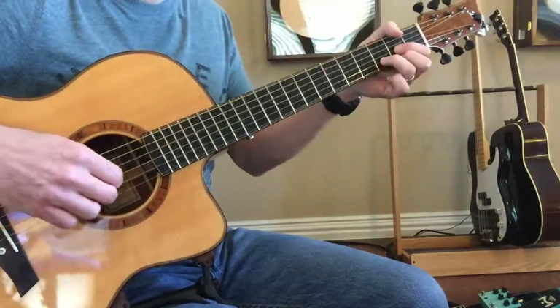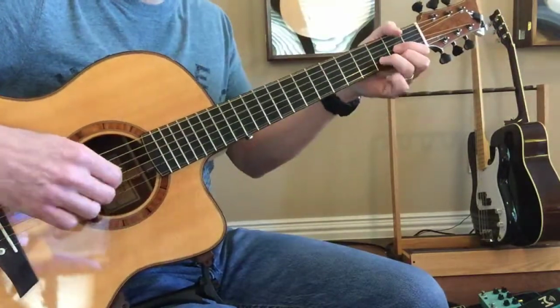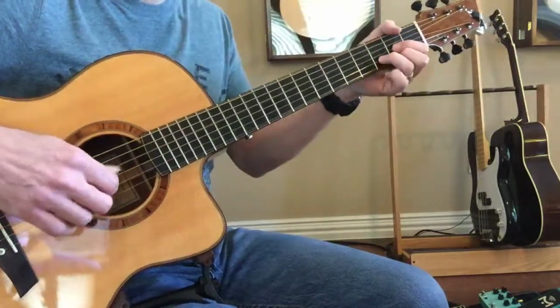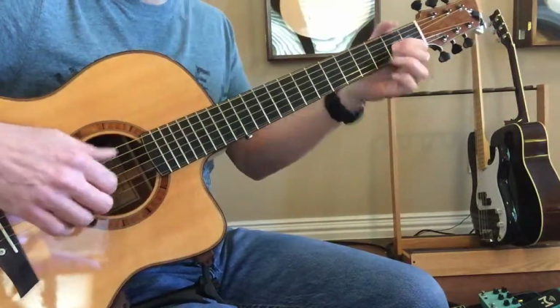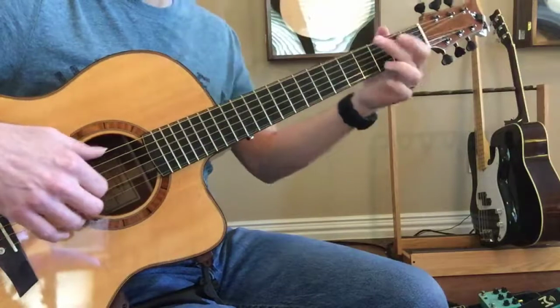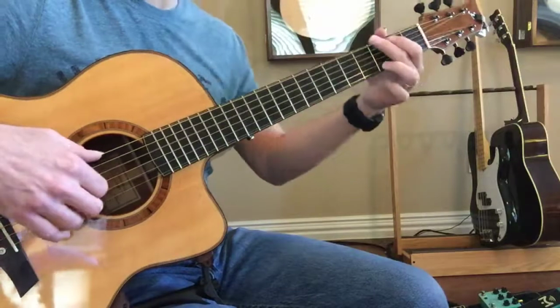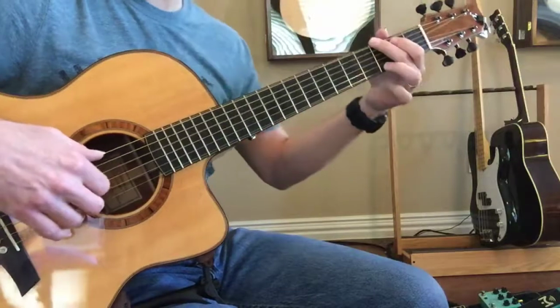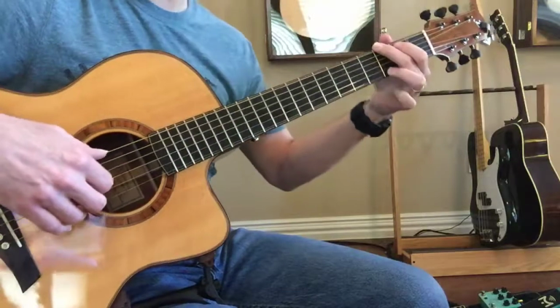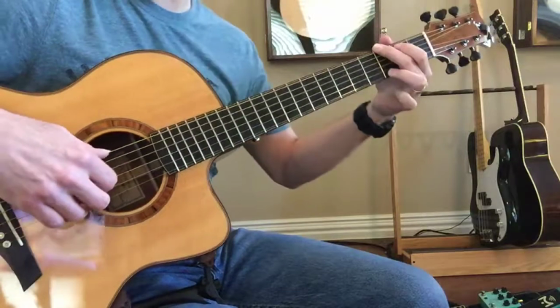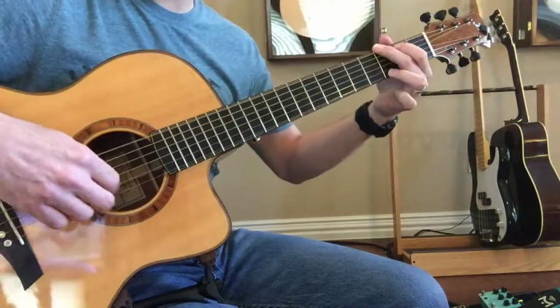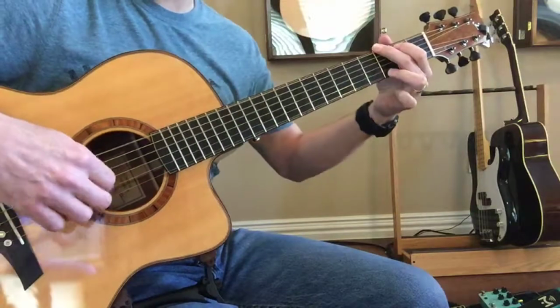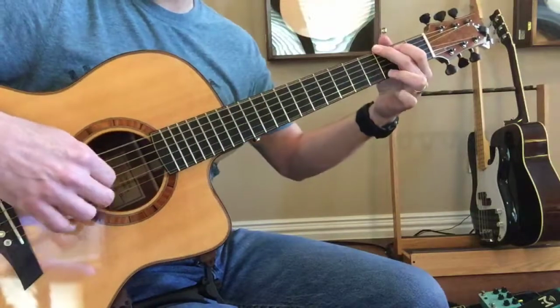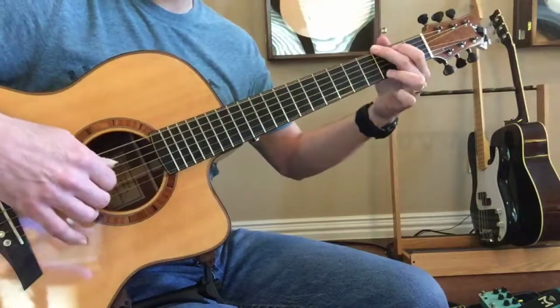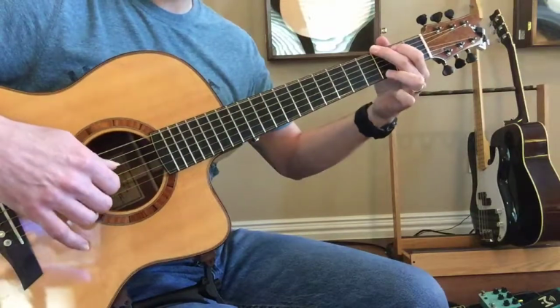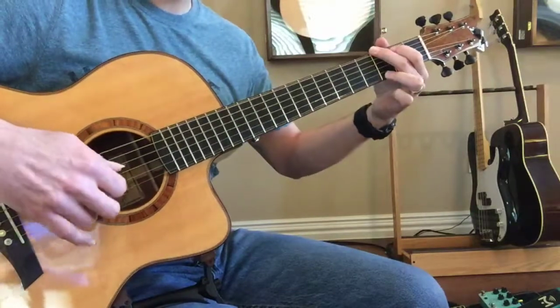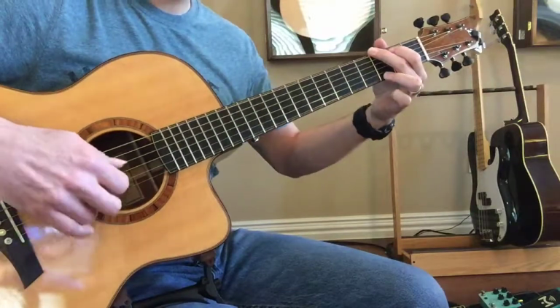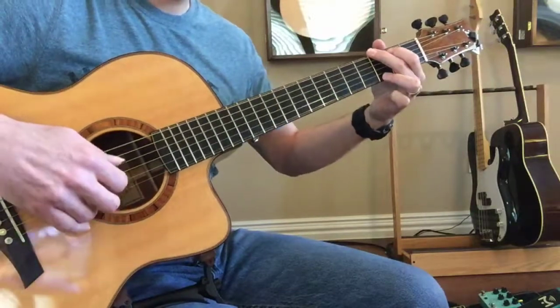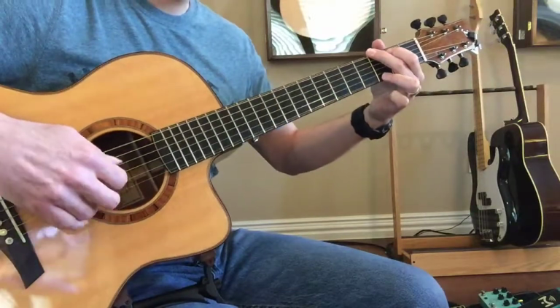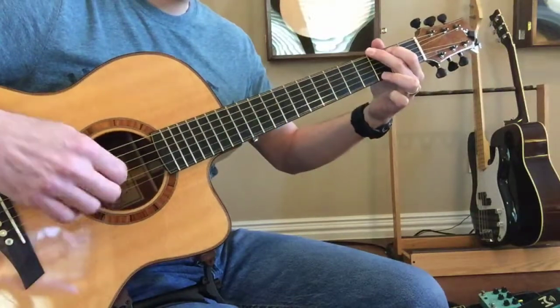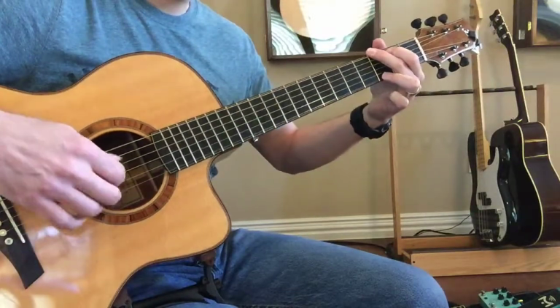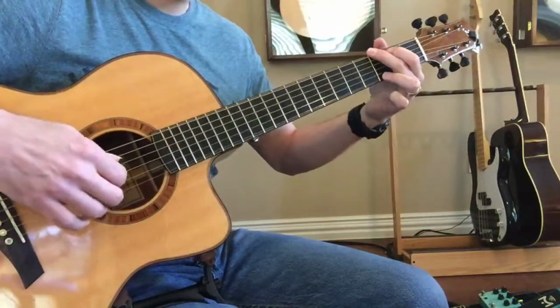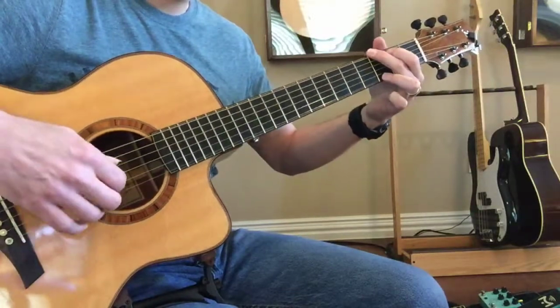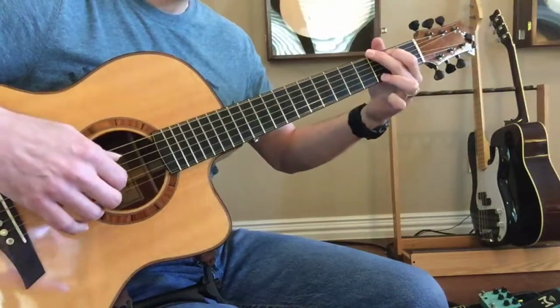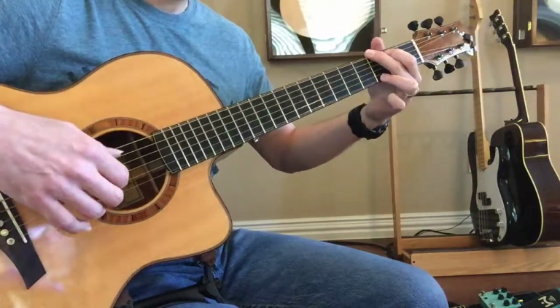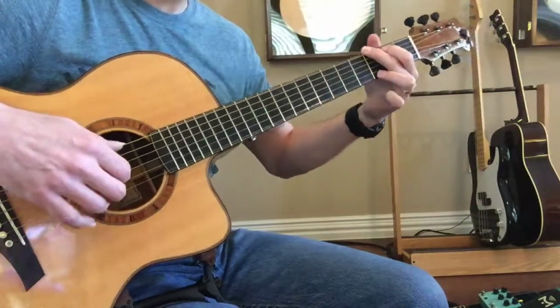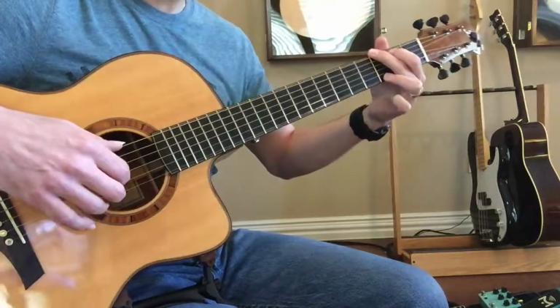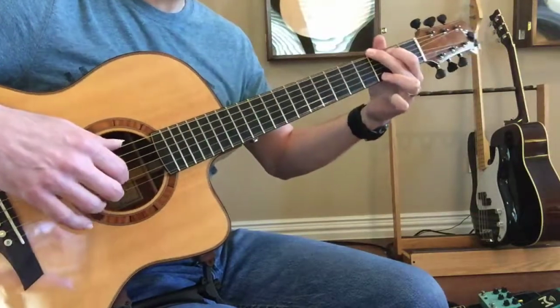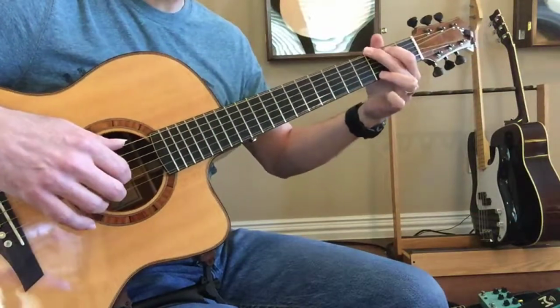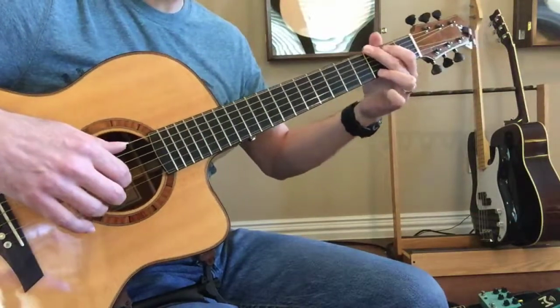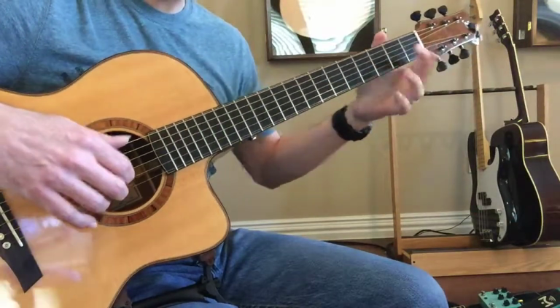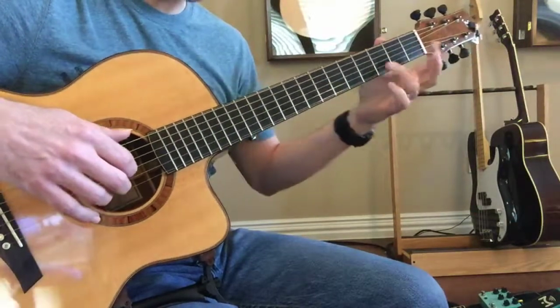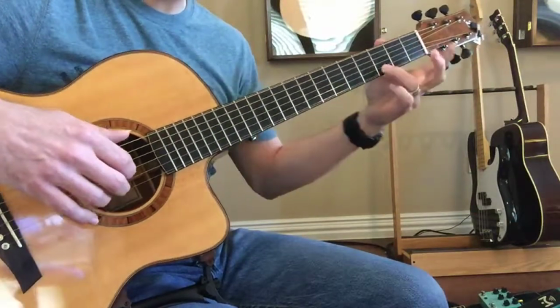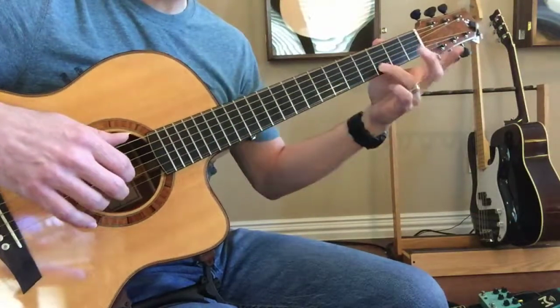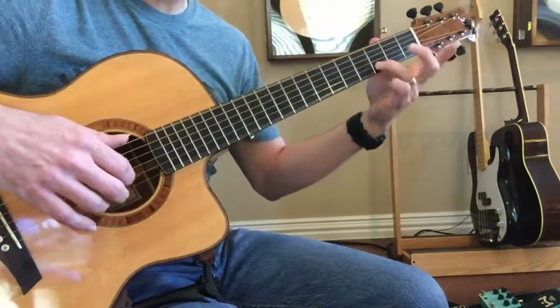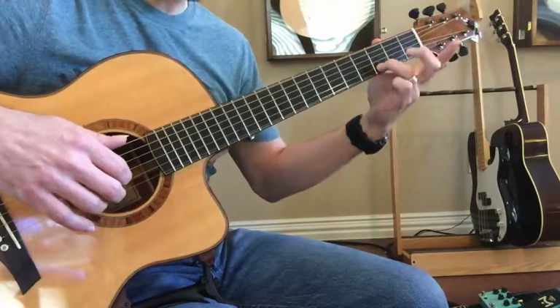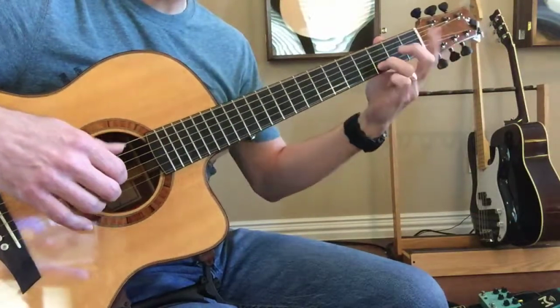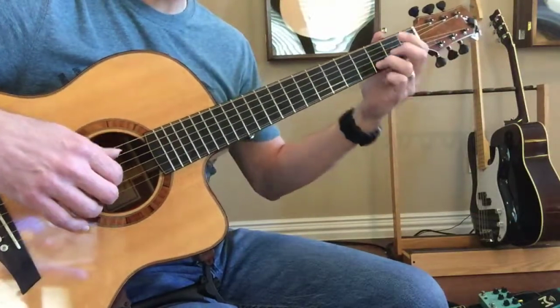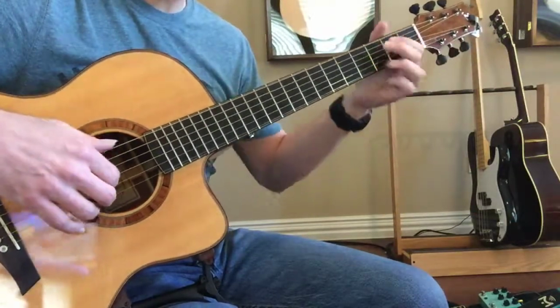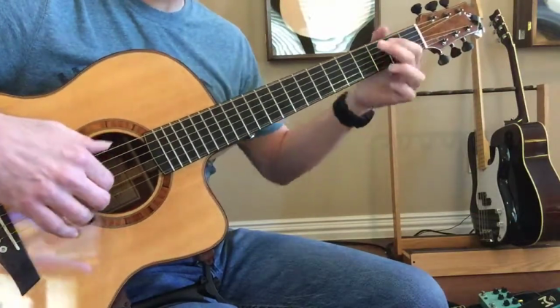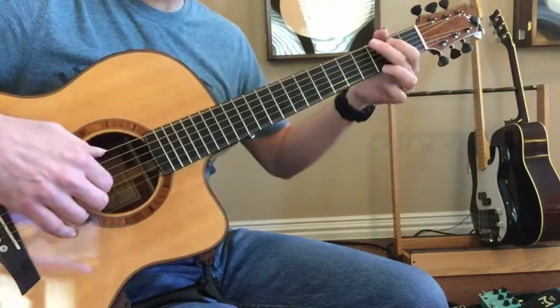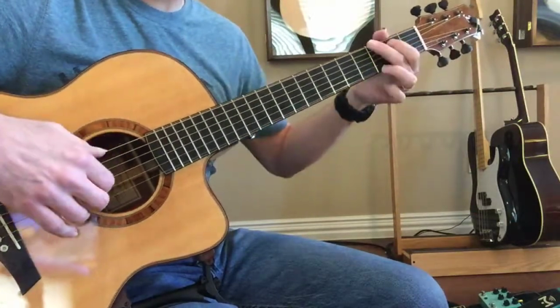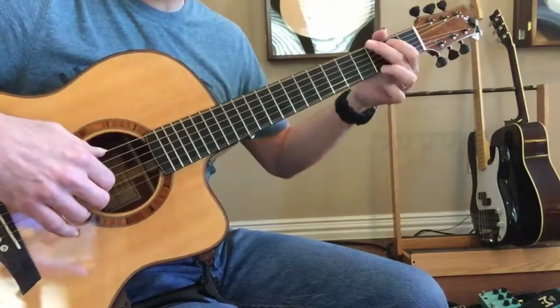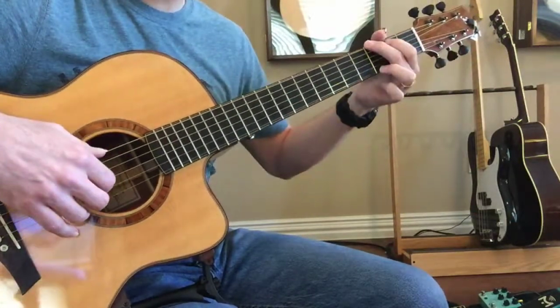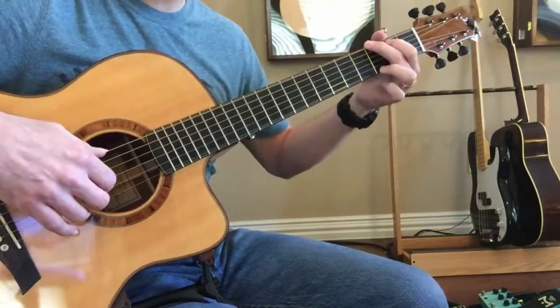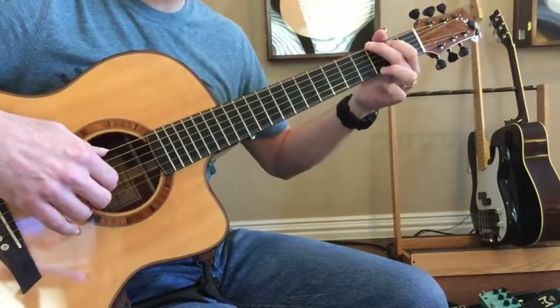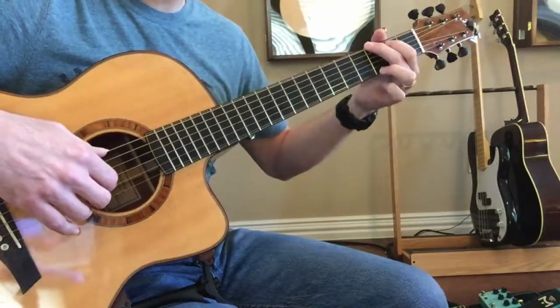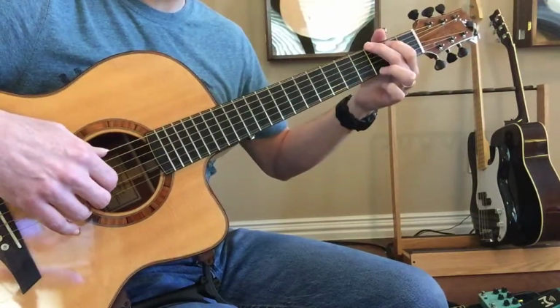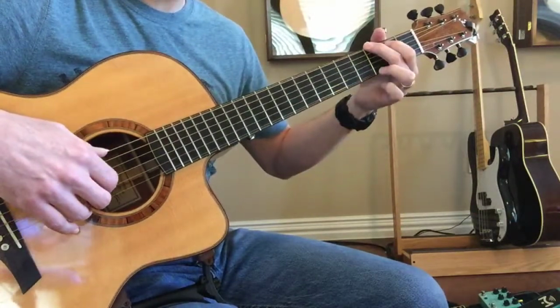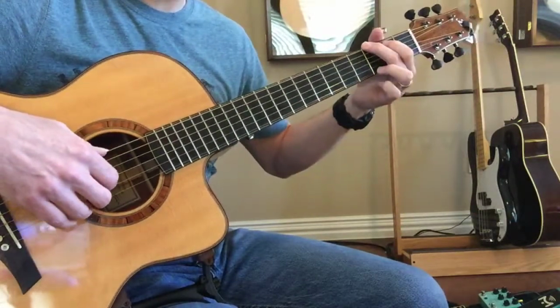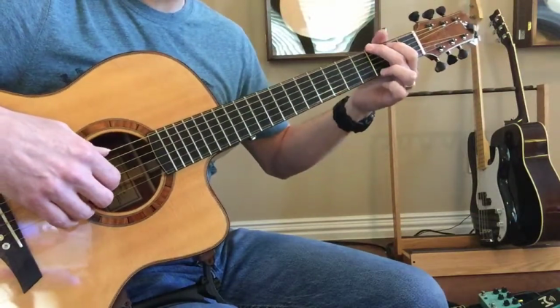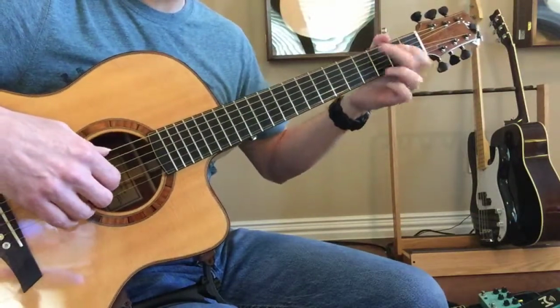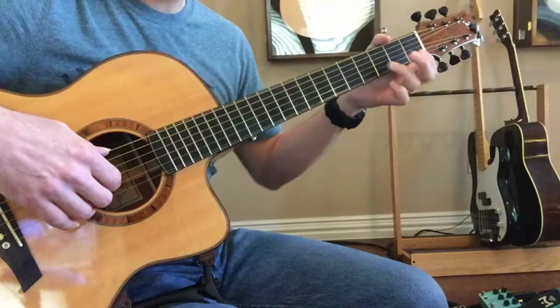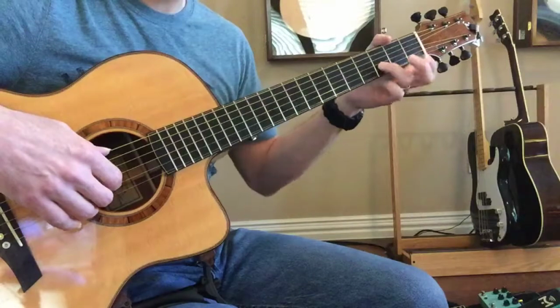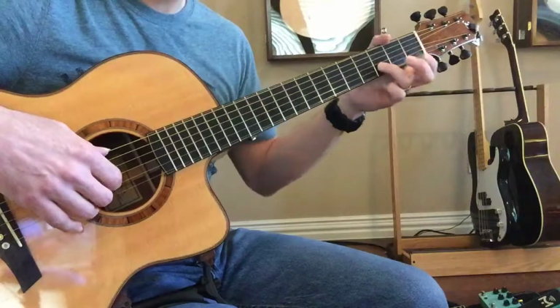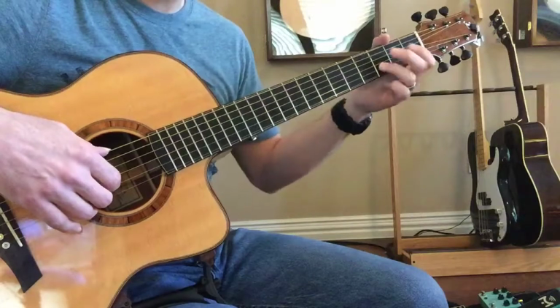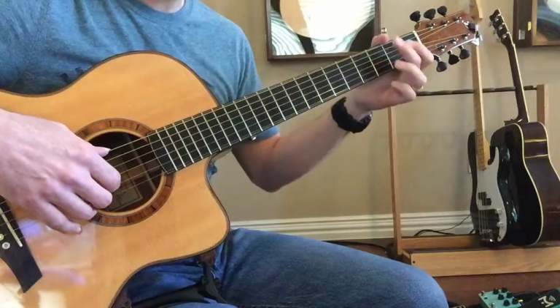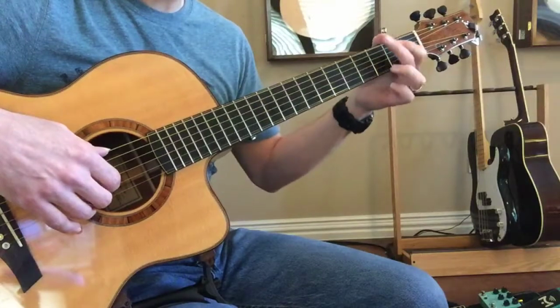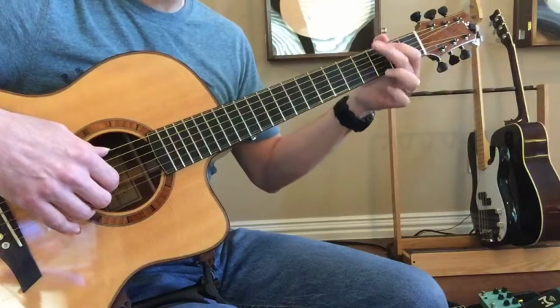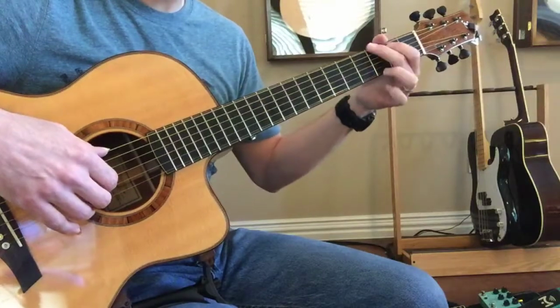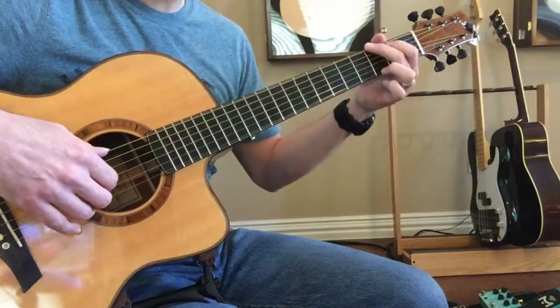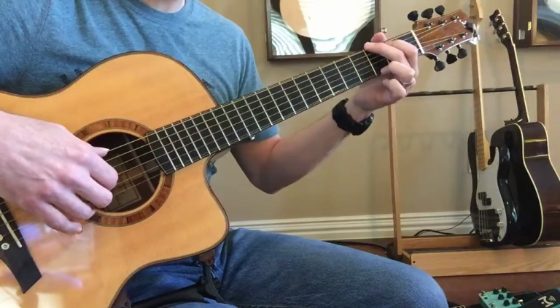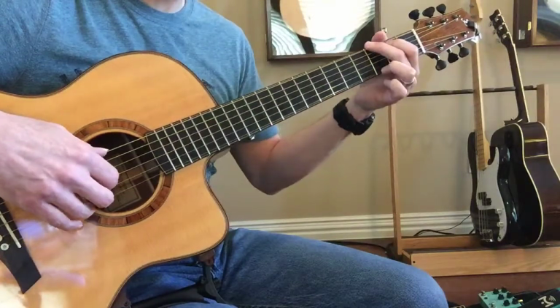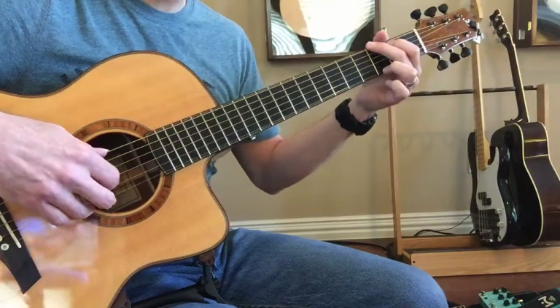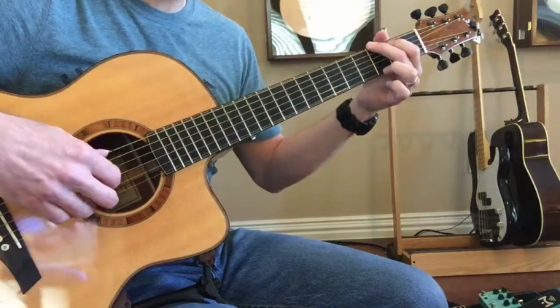And that G will be like that without that voice. We're going to have the open B.